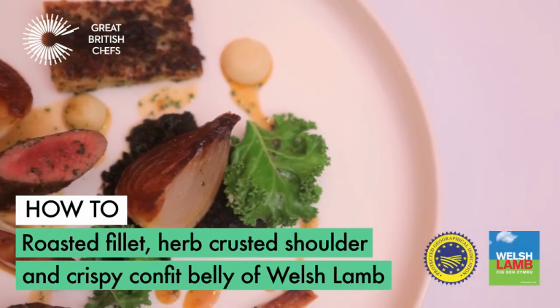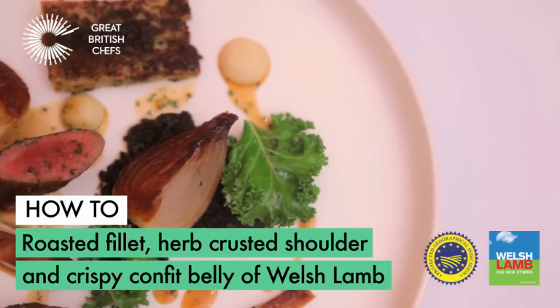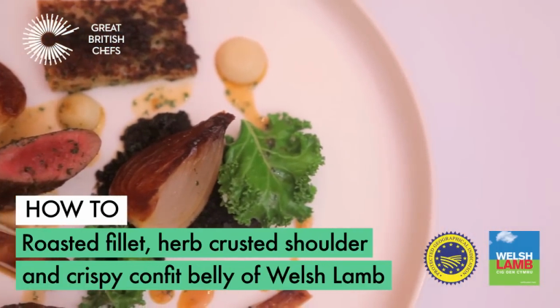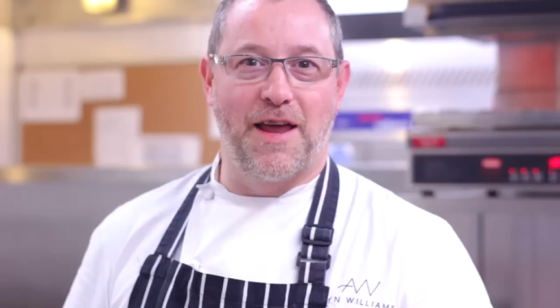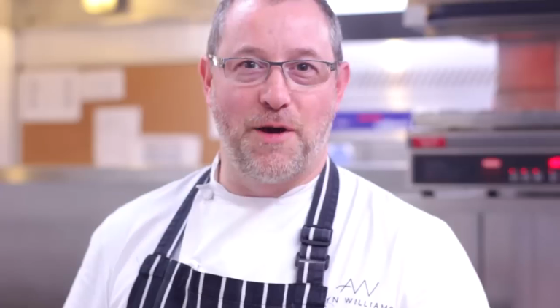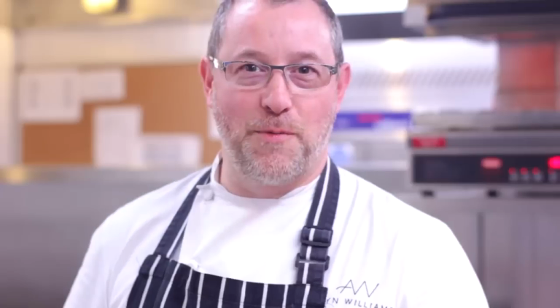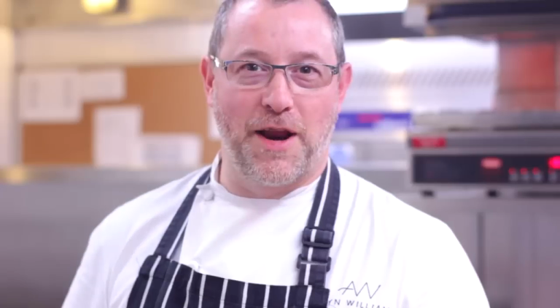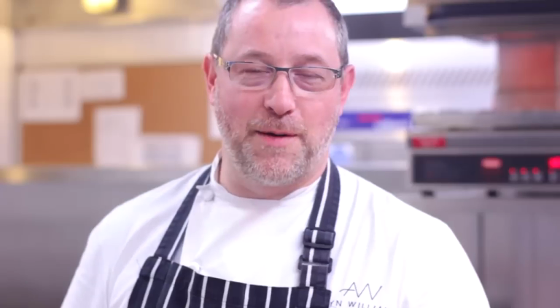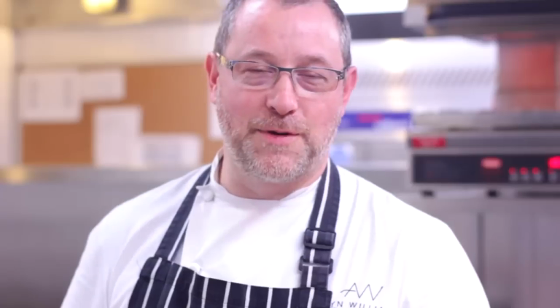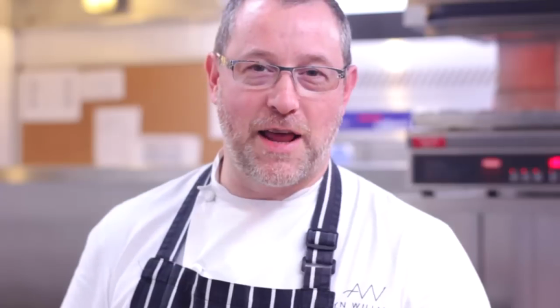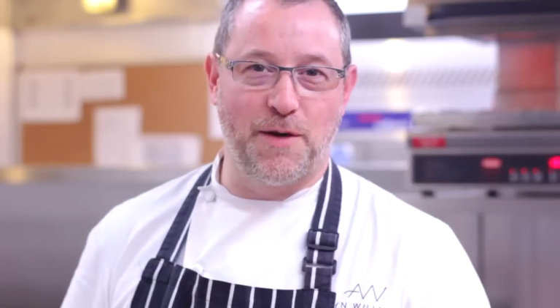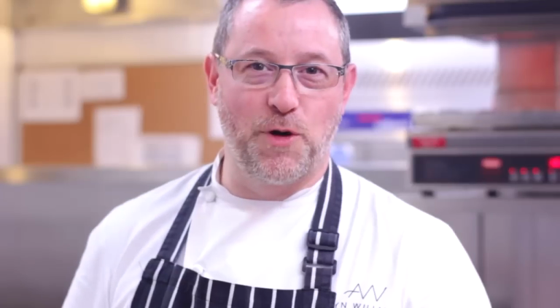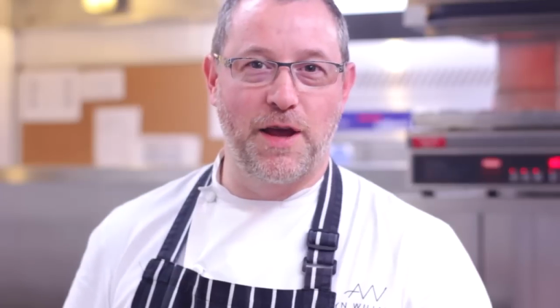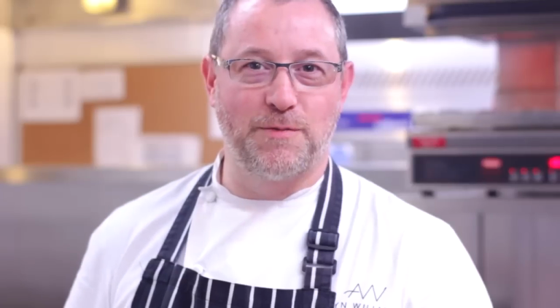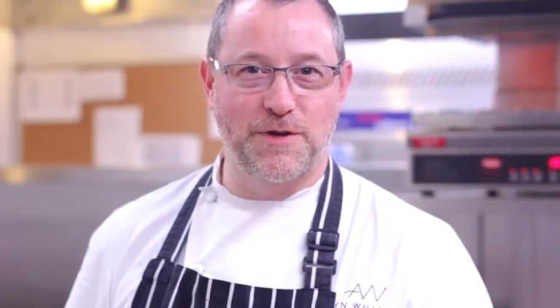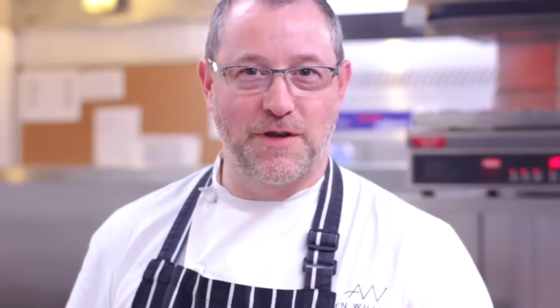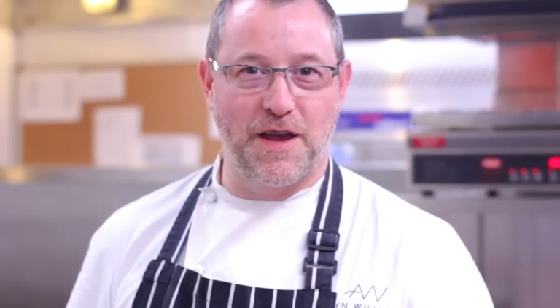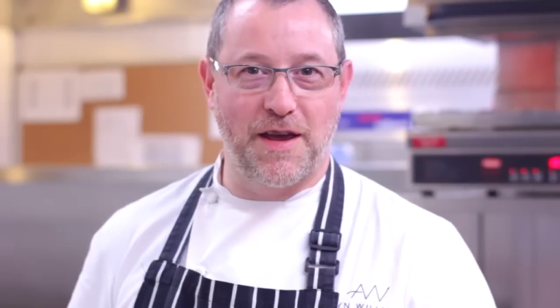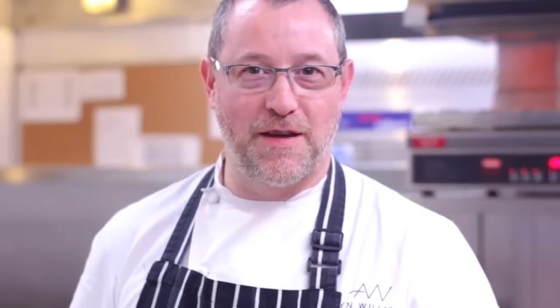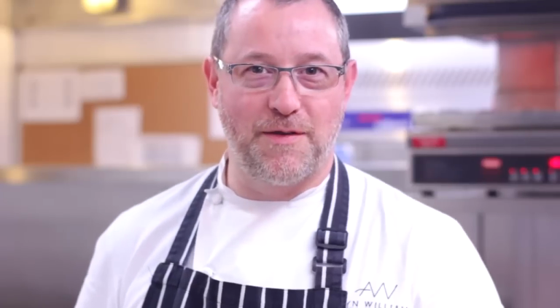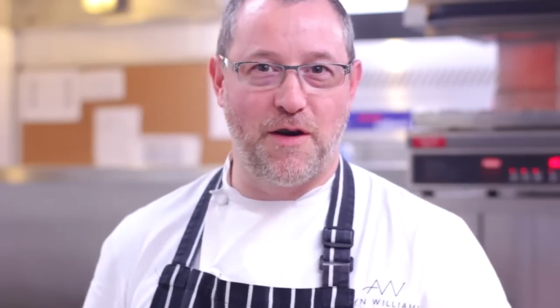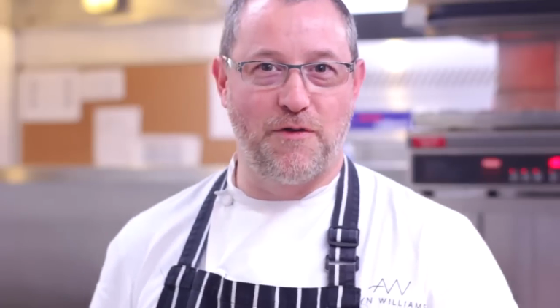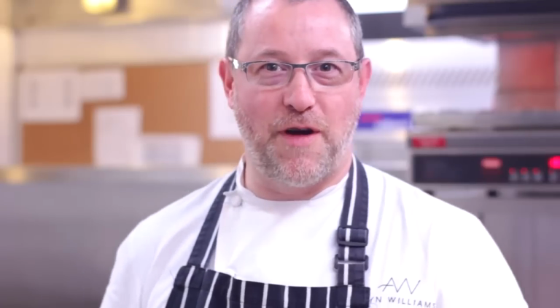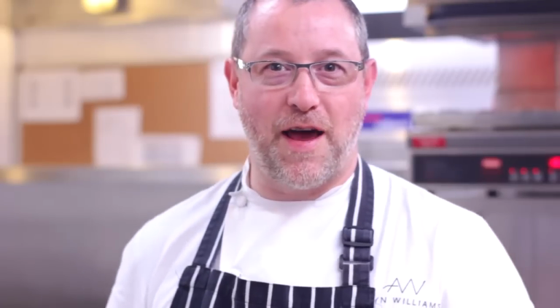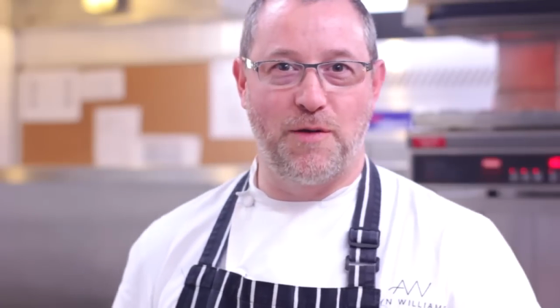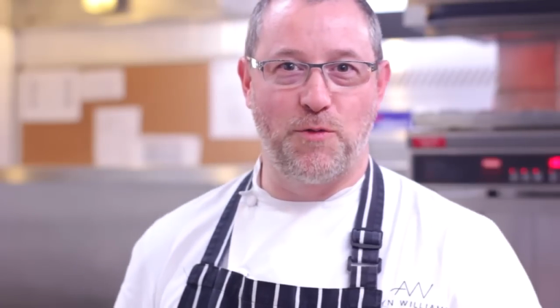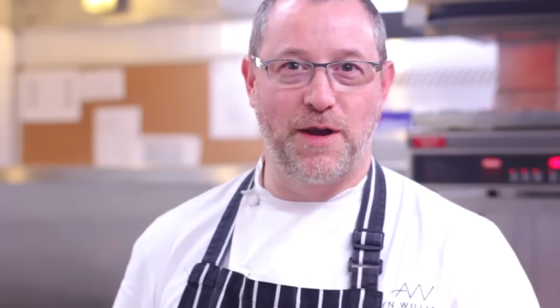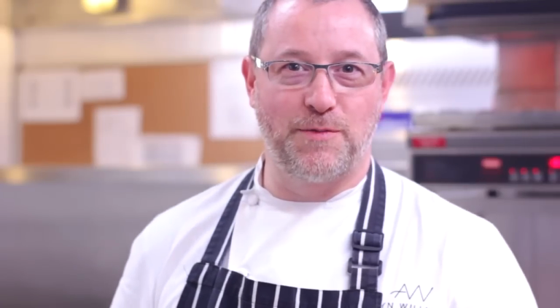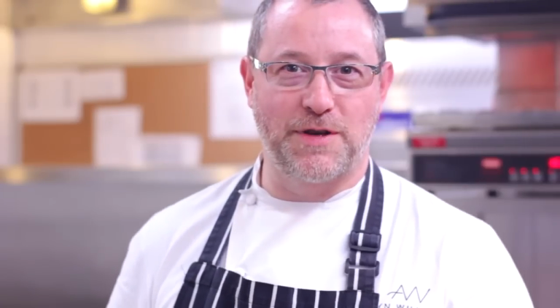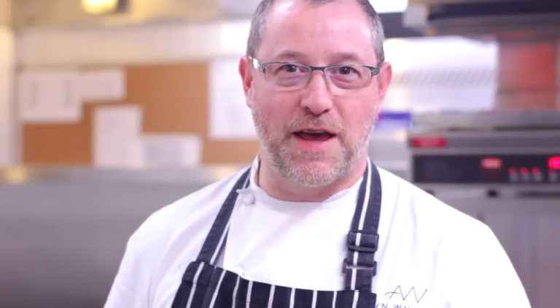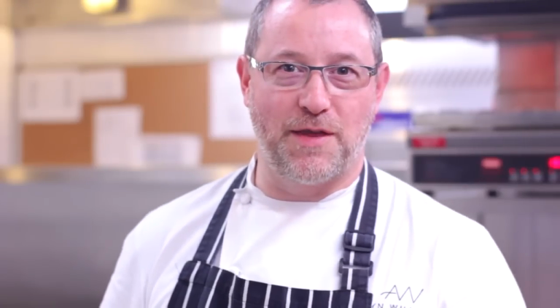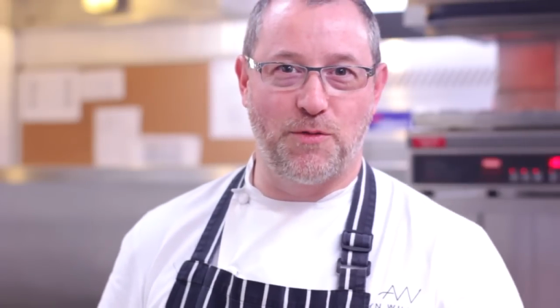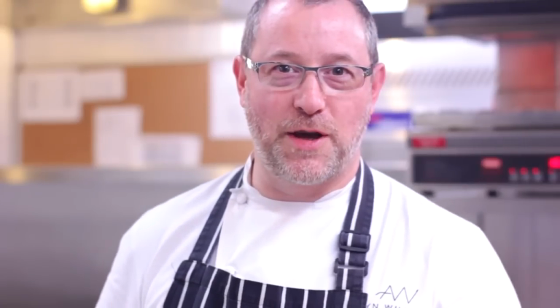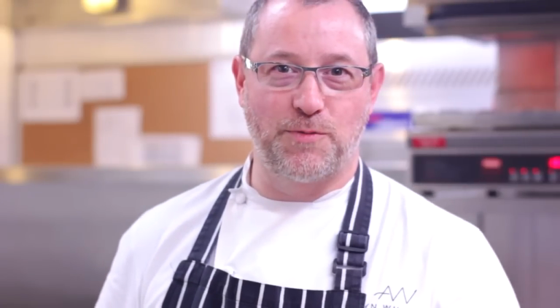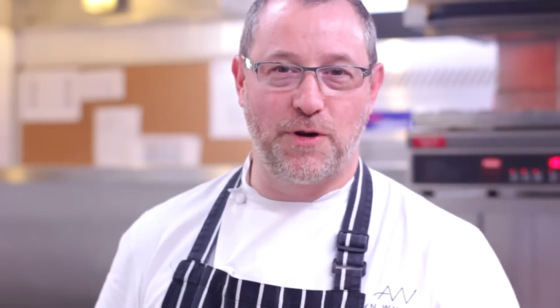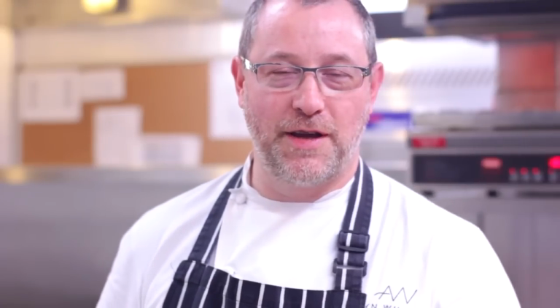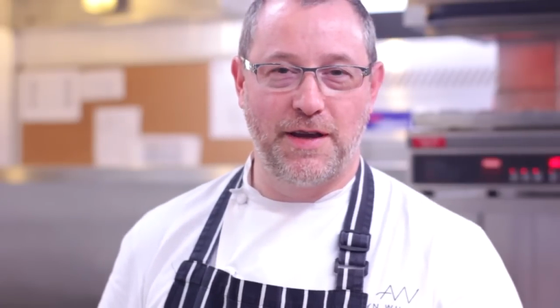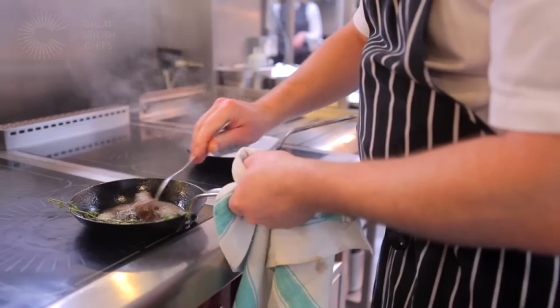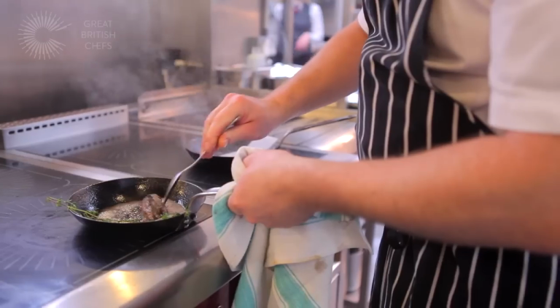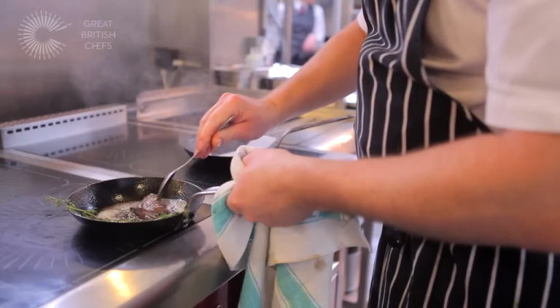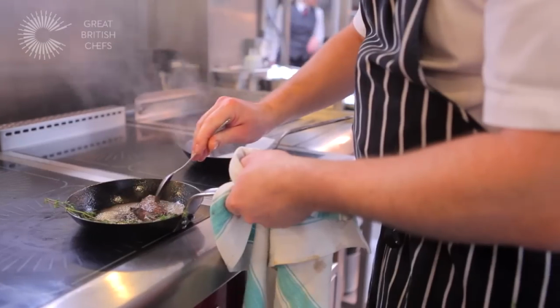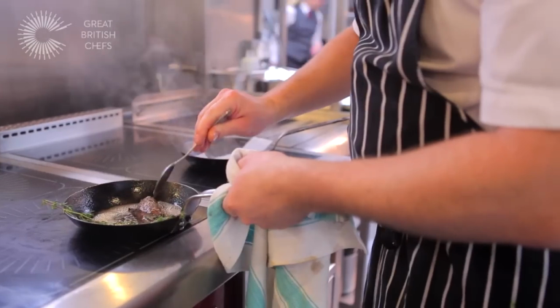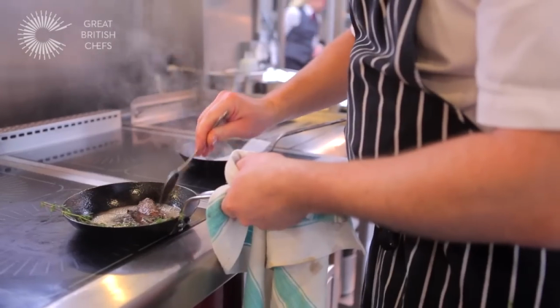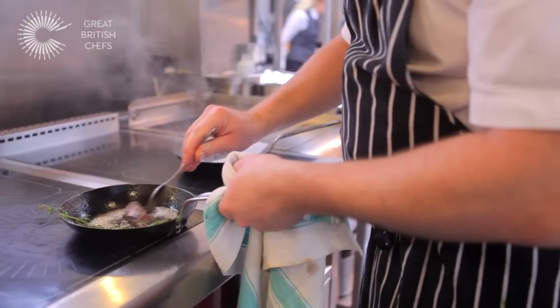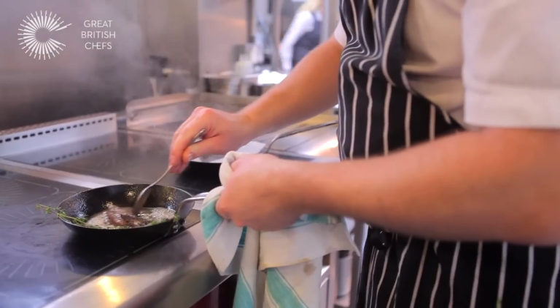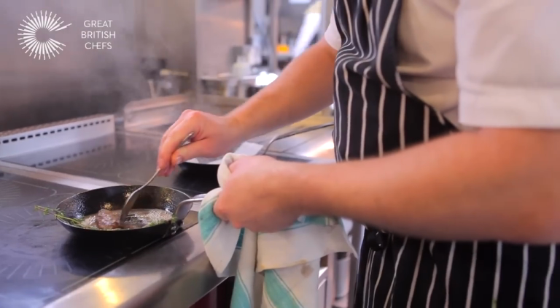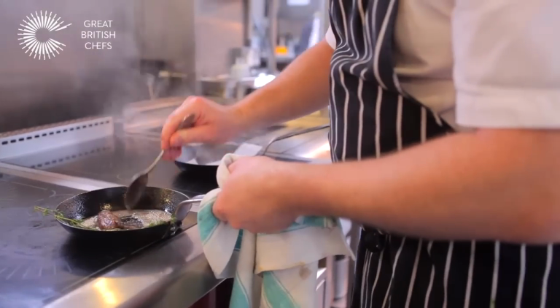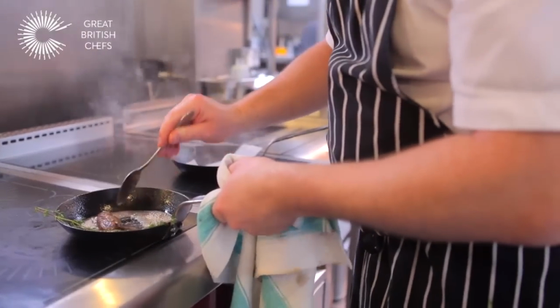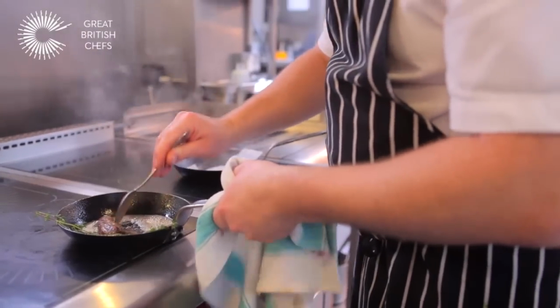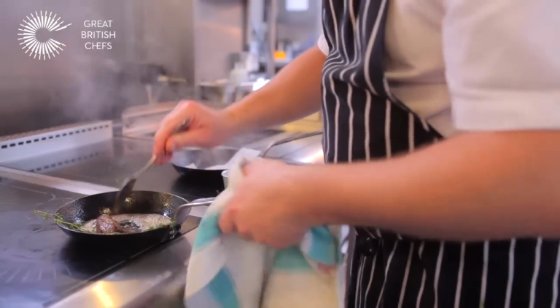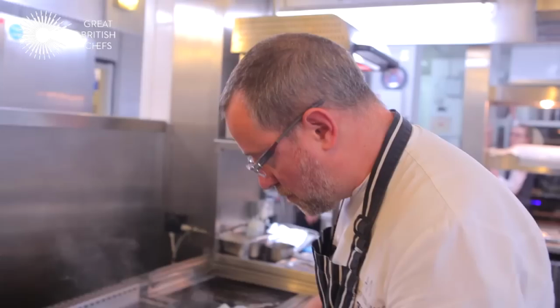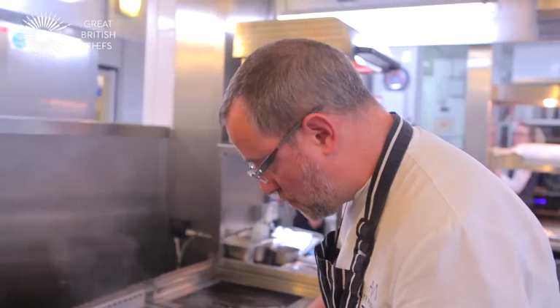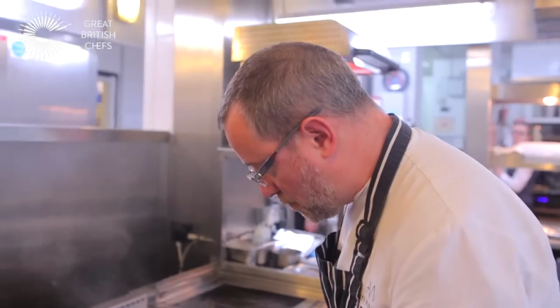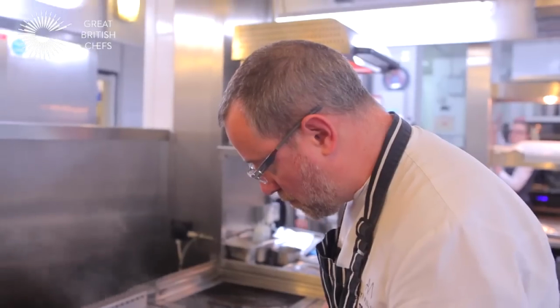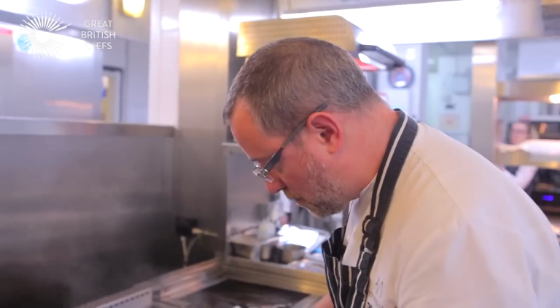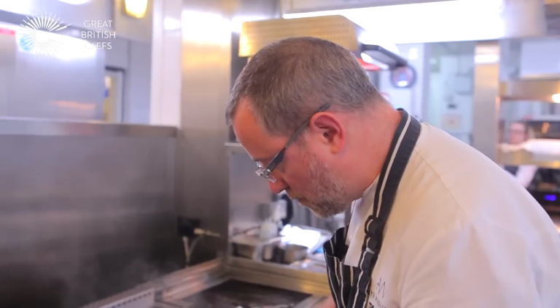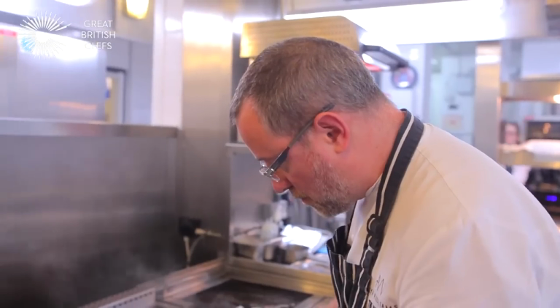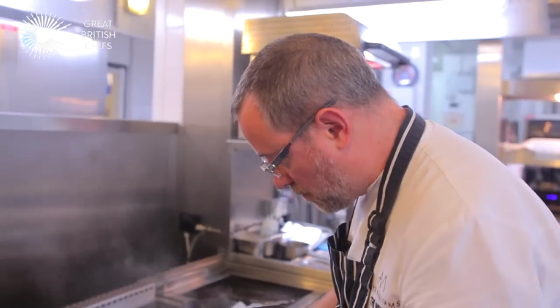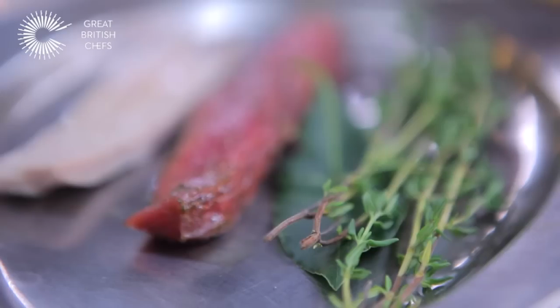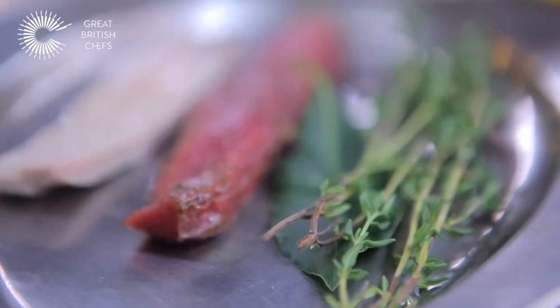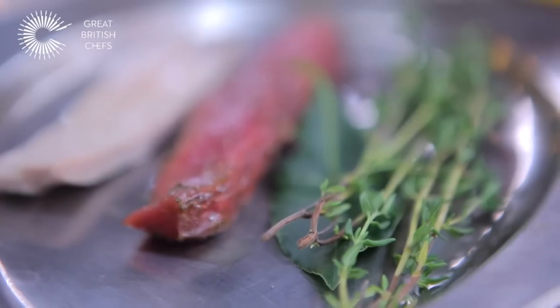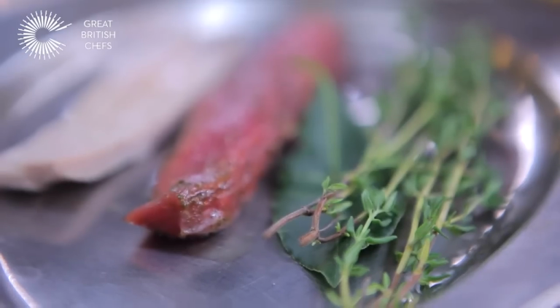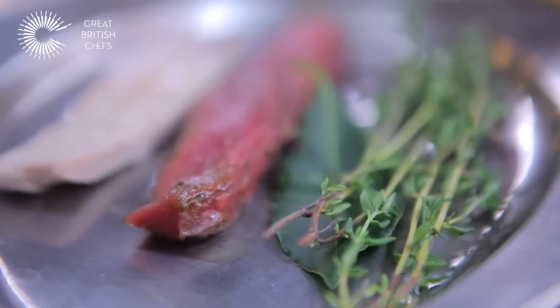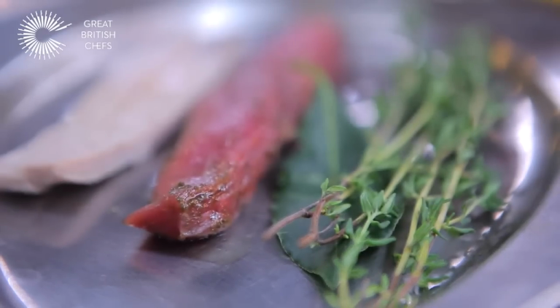Hello, my name is Alan Williams of Alan Williams at the Westbury. Today I'm going to be cooking a Welsh lamb dish.